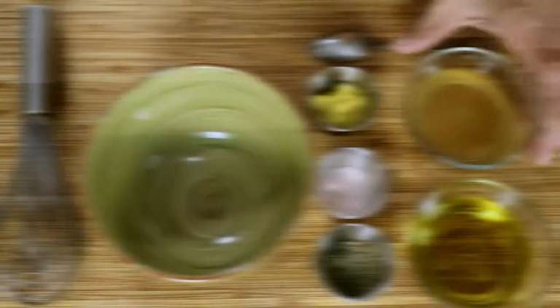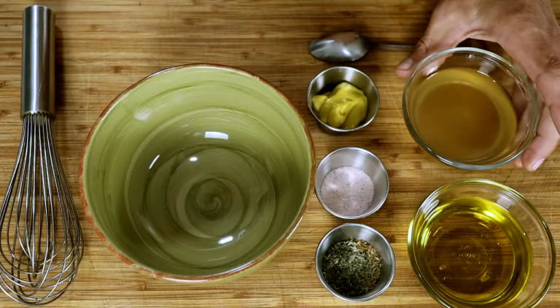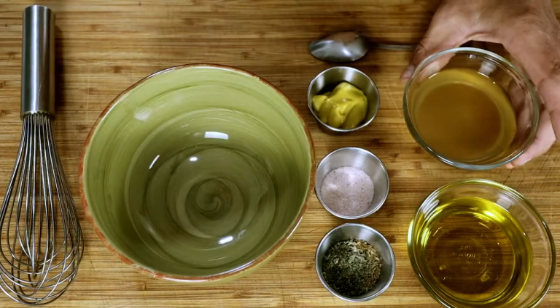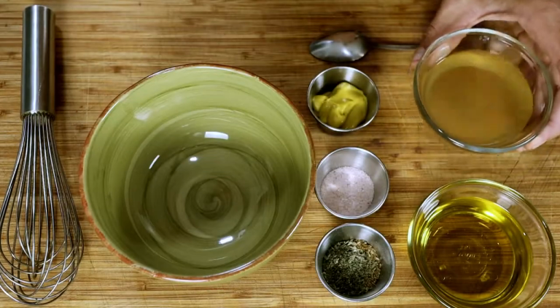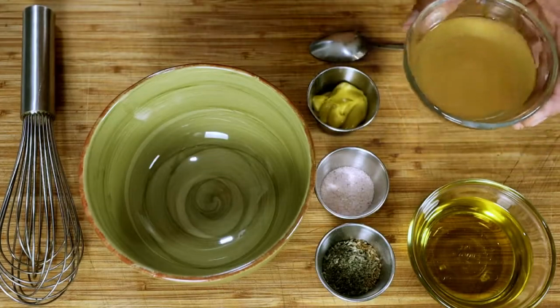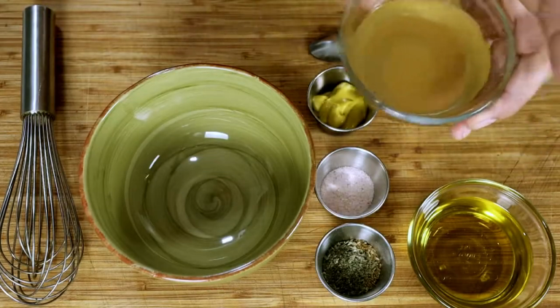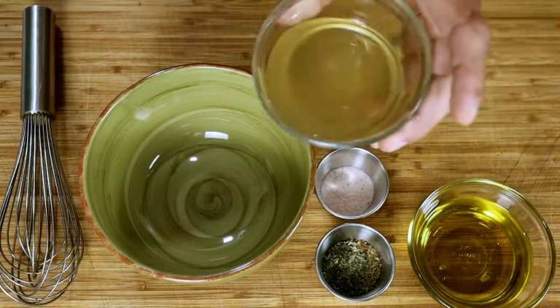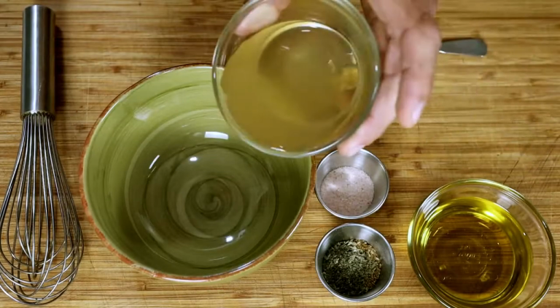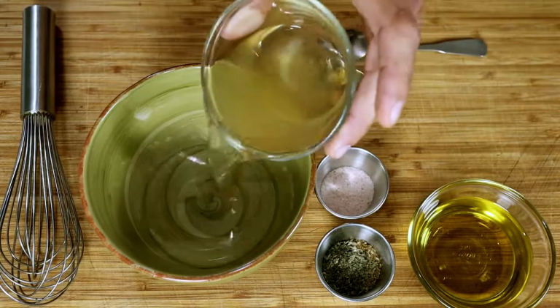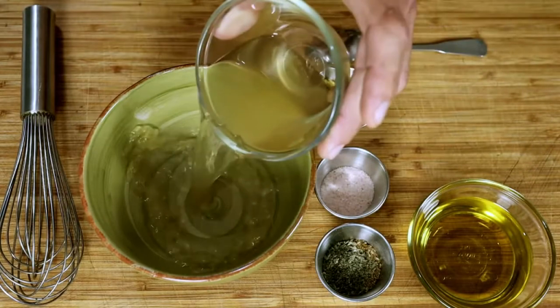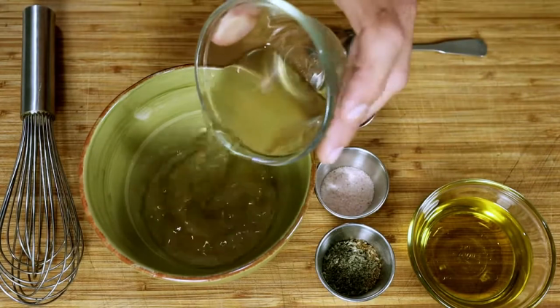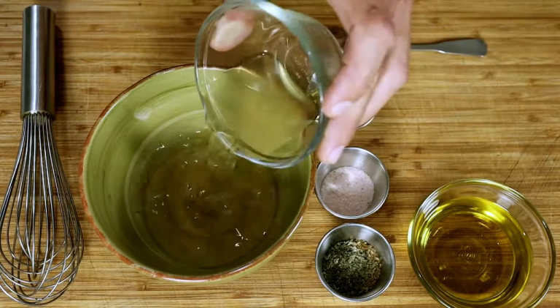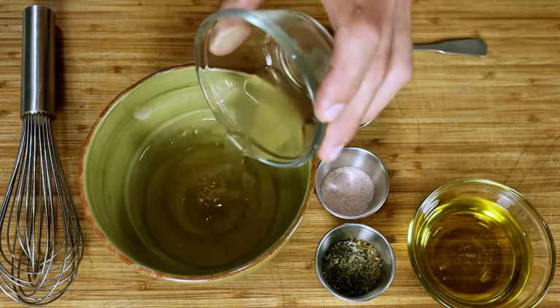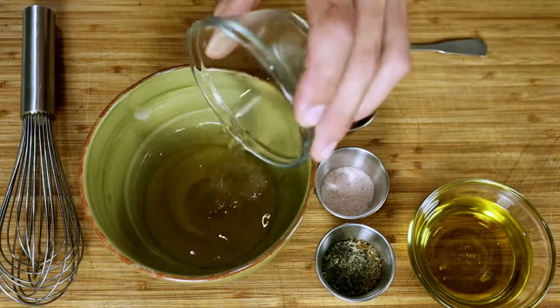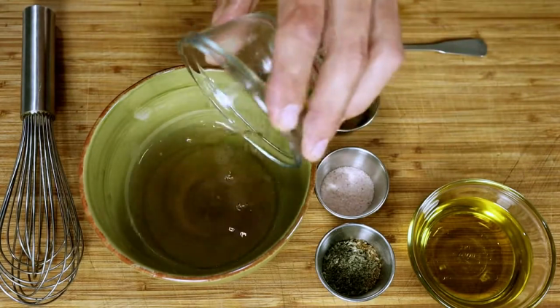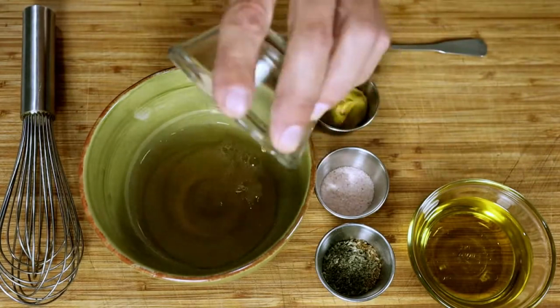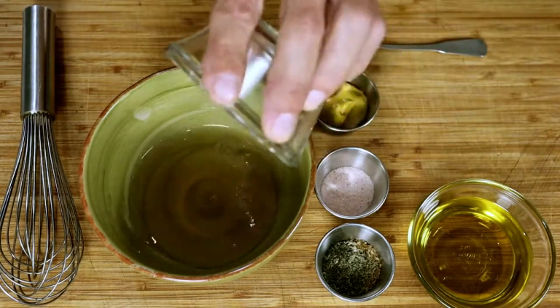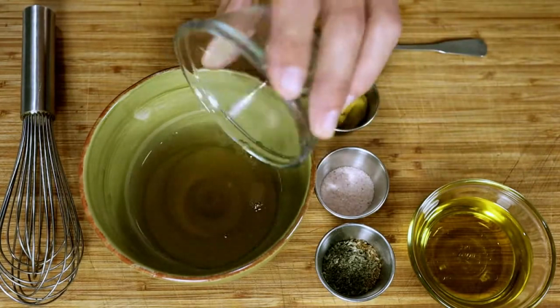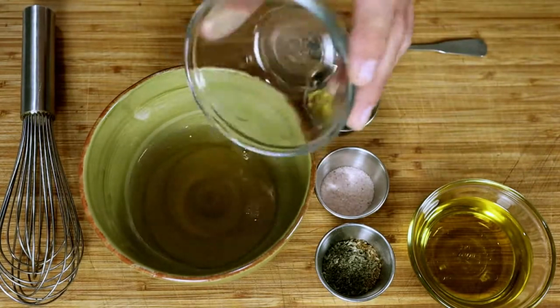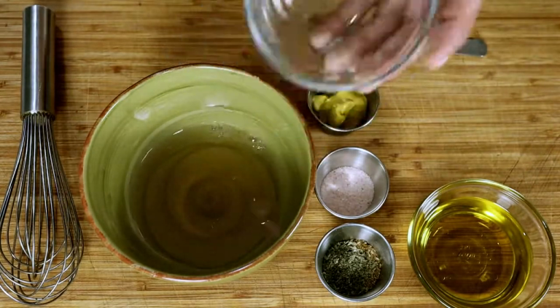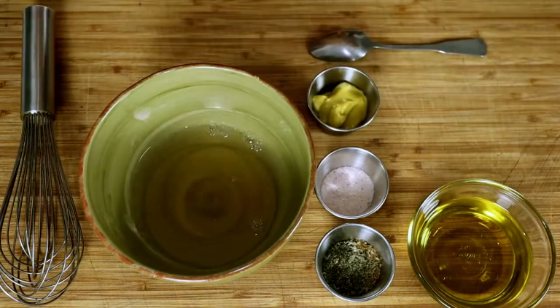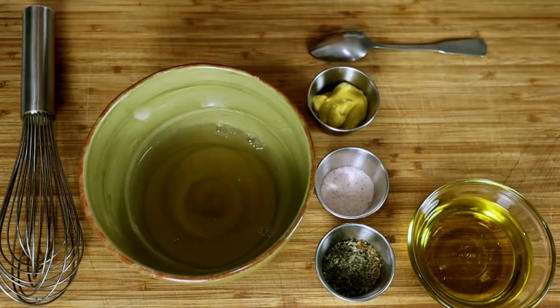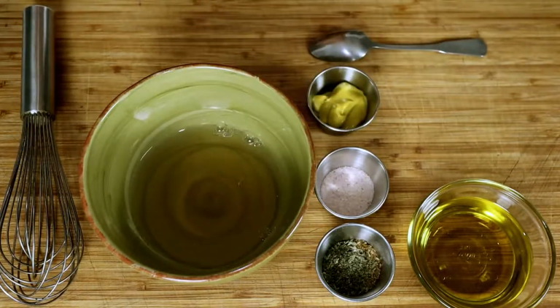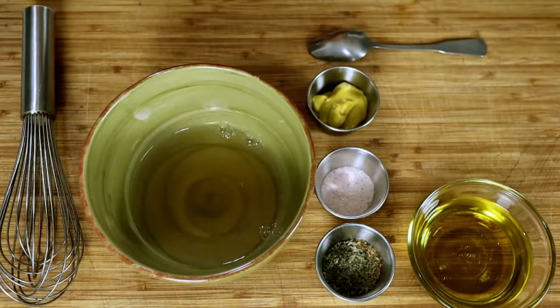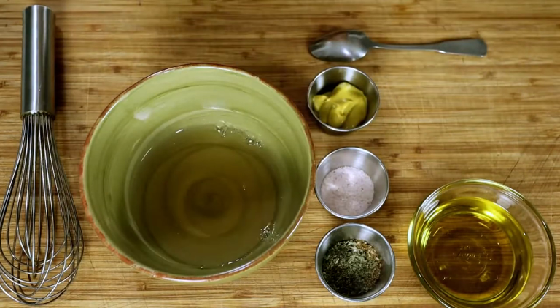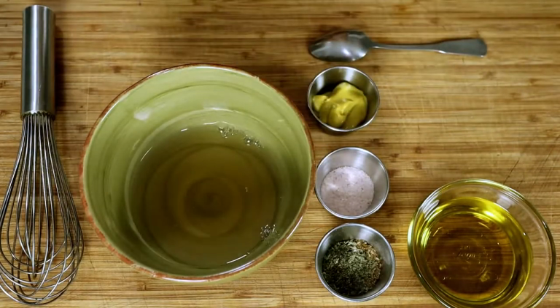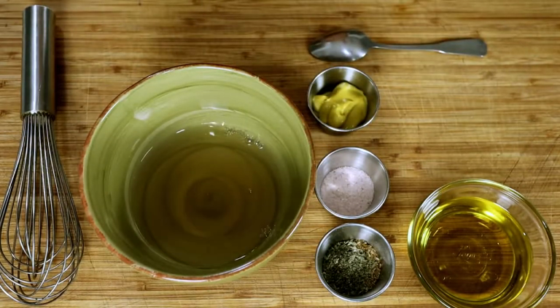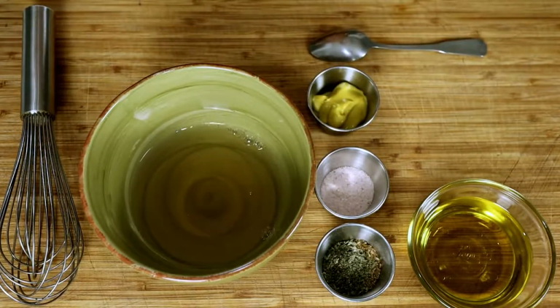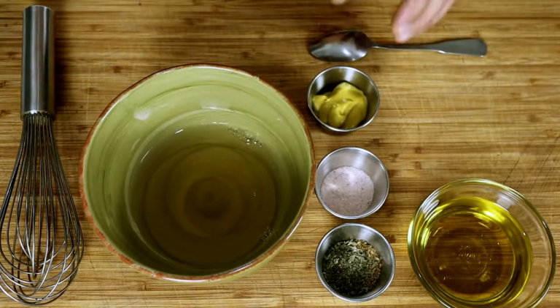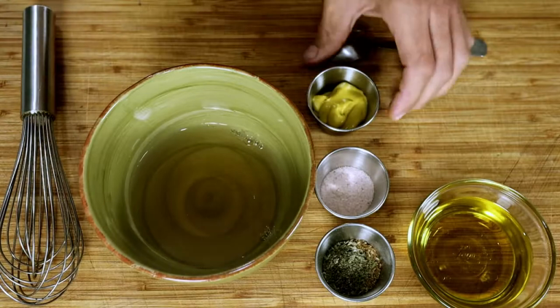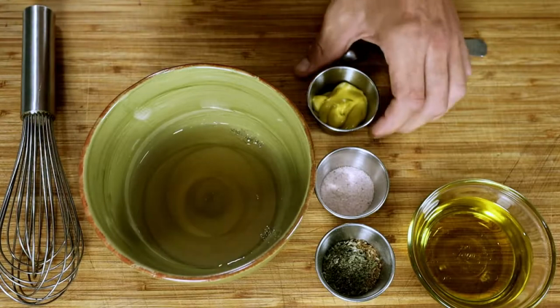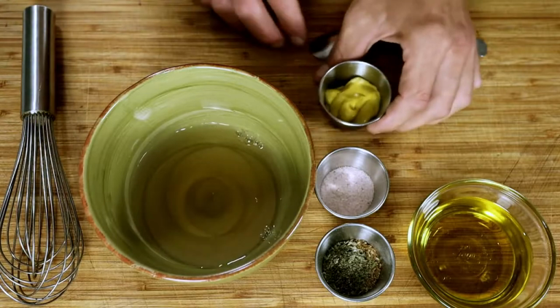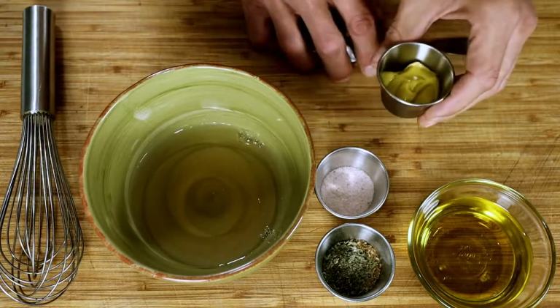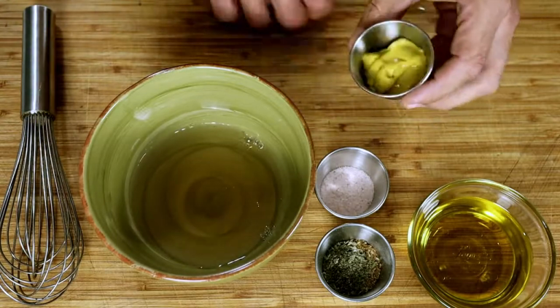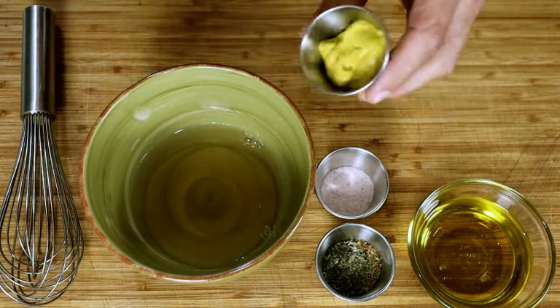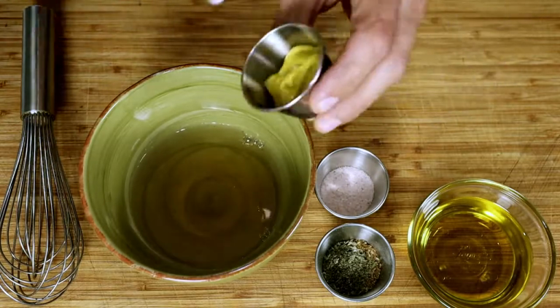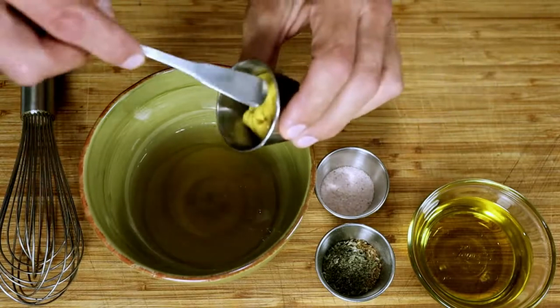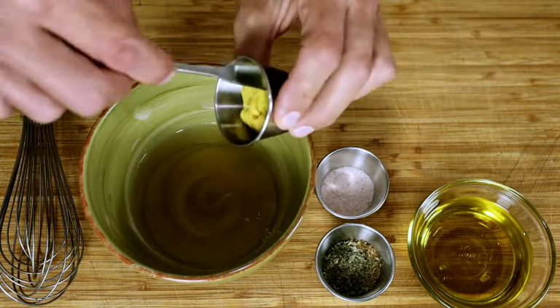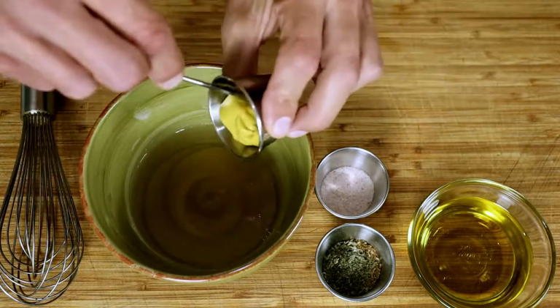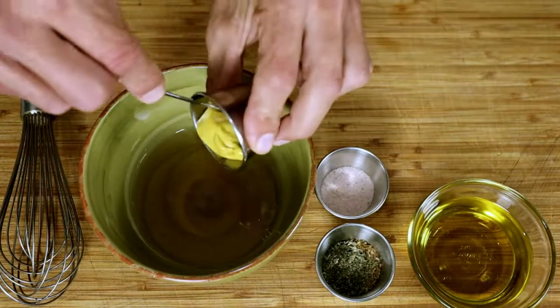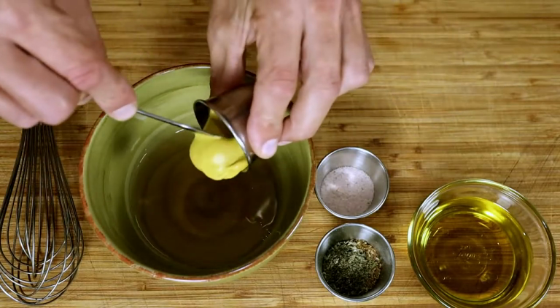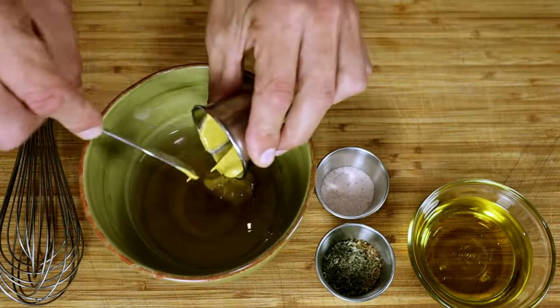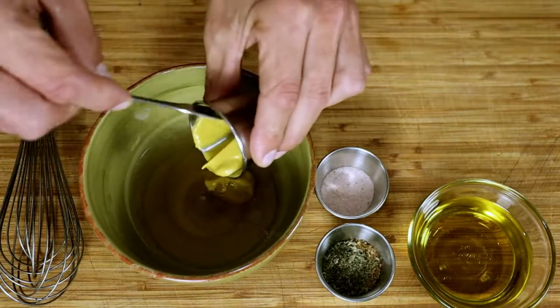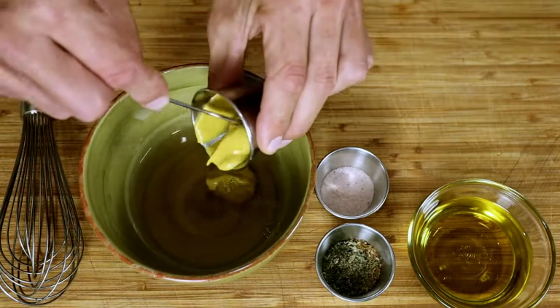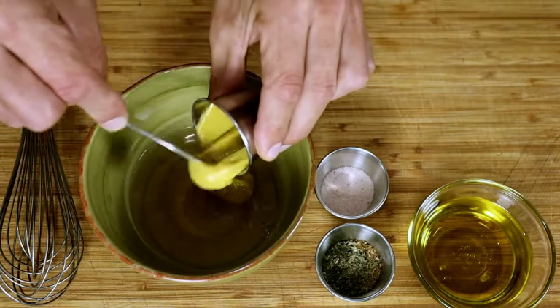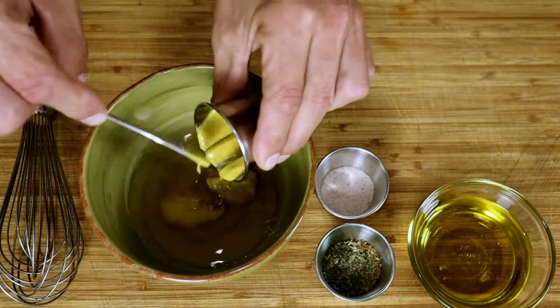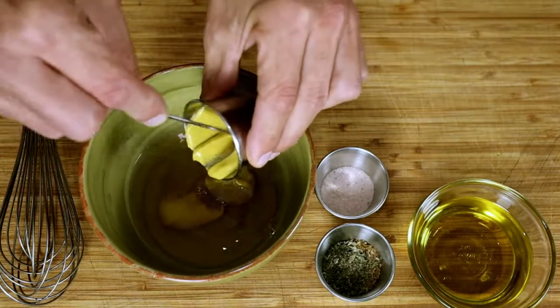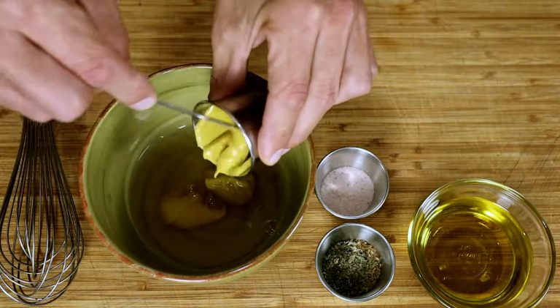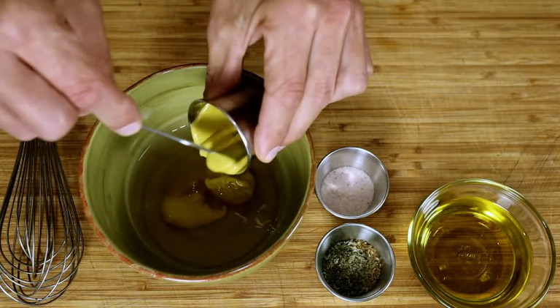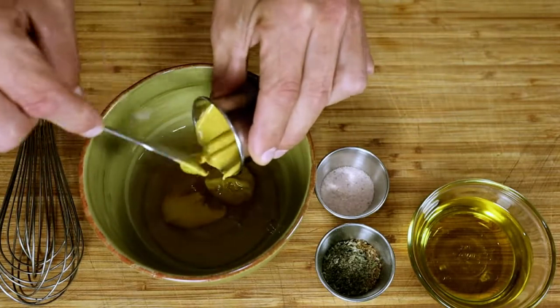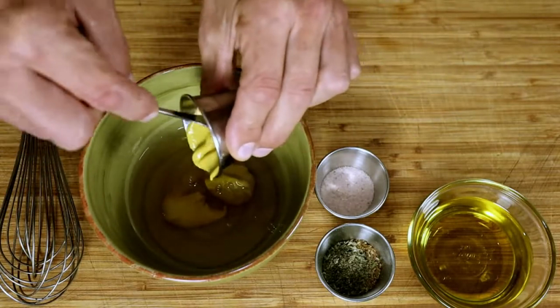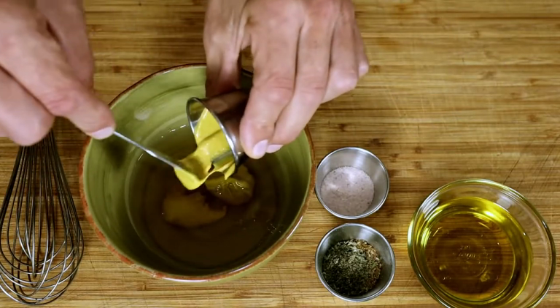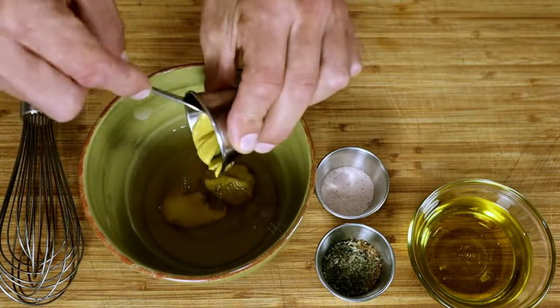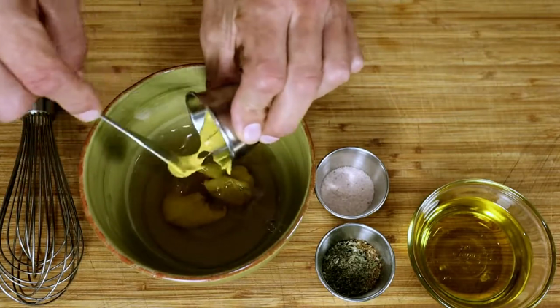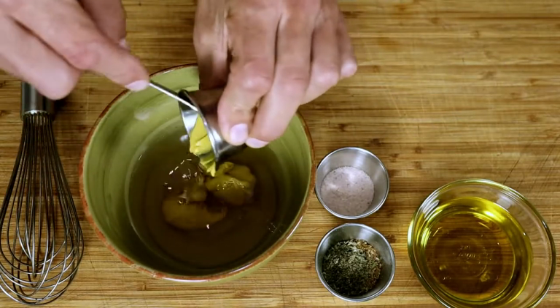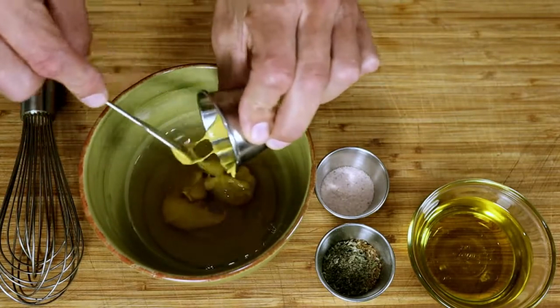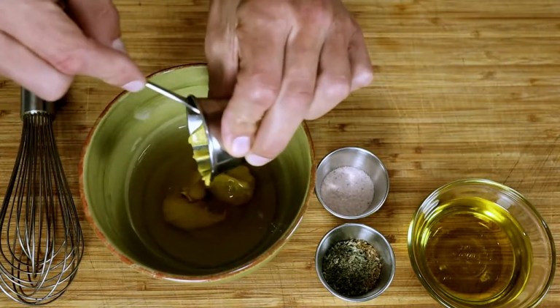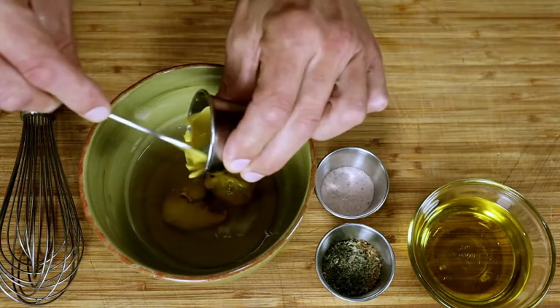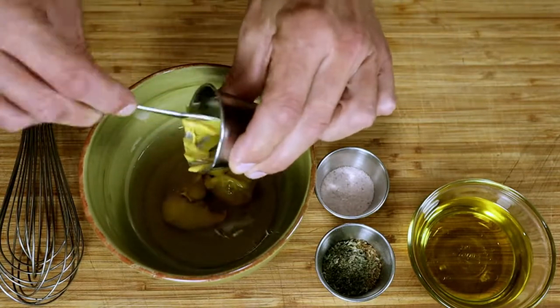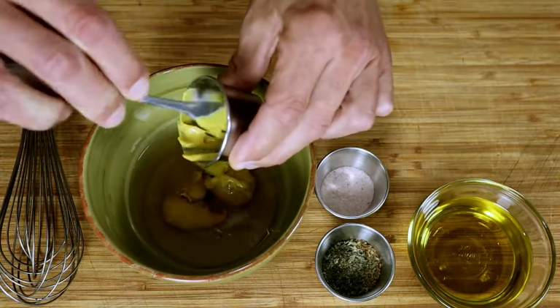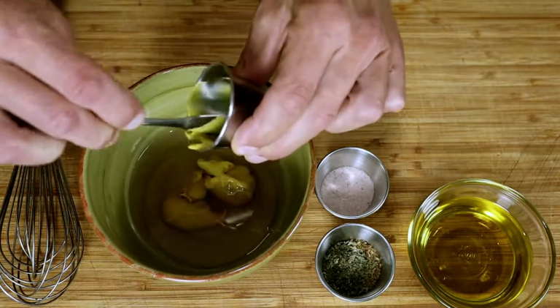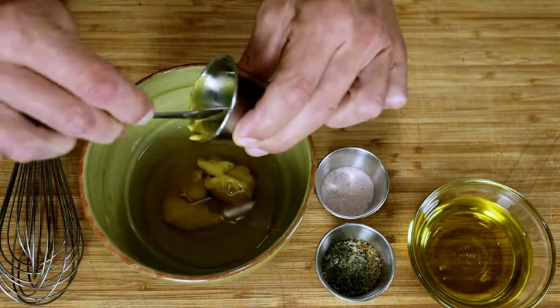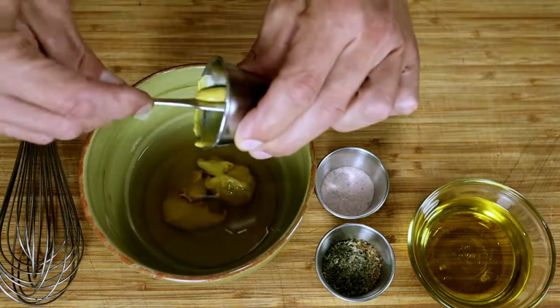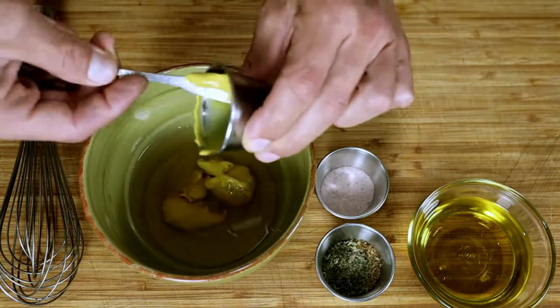Kicking it off with the vinaigrette. Combine all of the vinegars, the mustard, salt, and spices together and mix well.